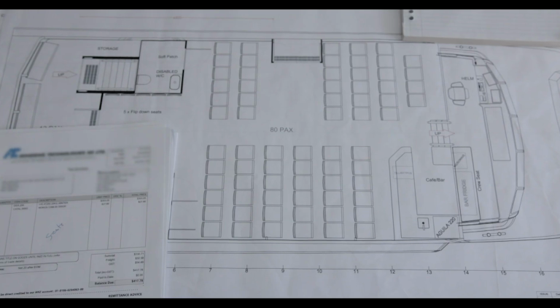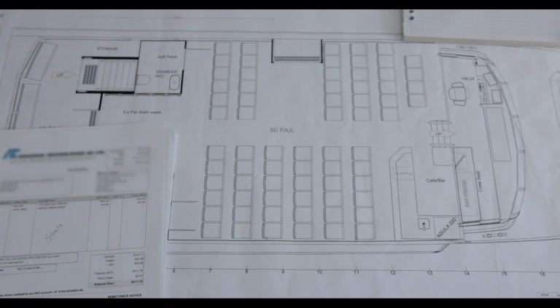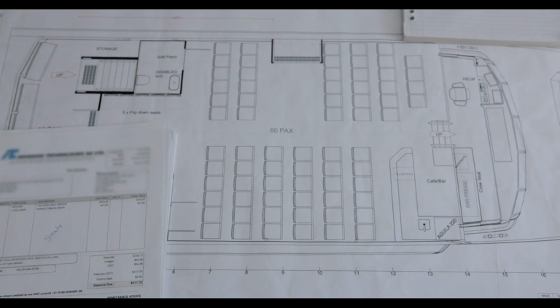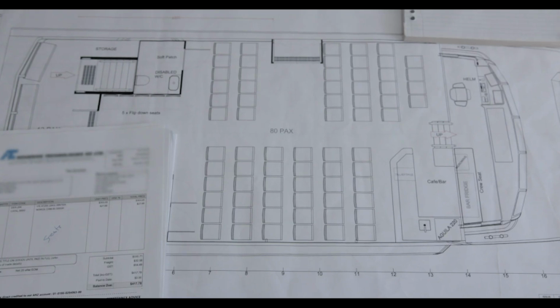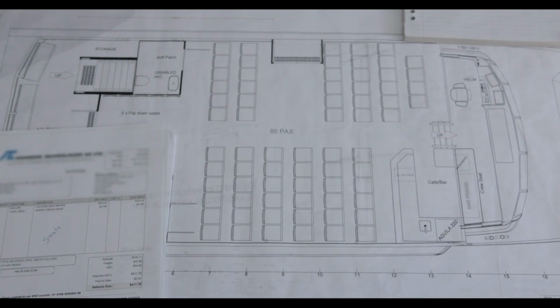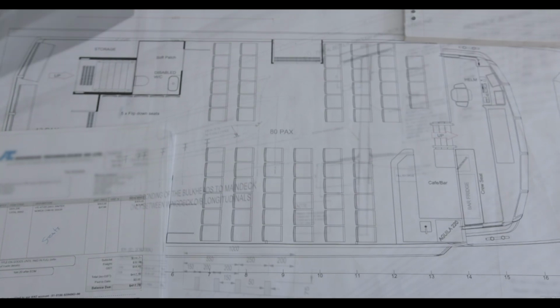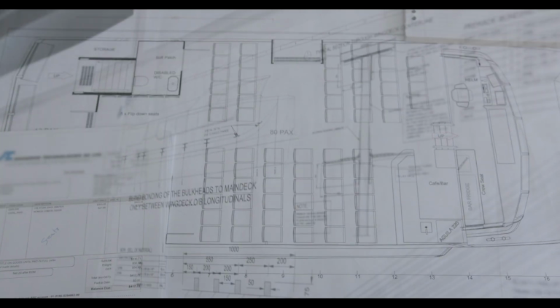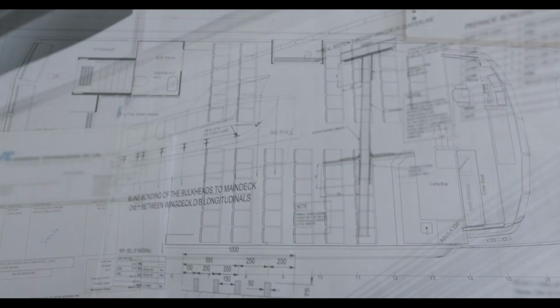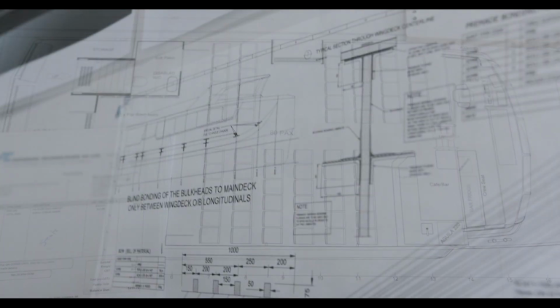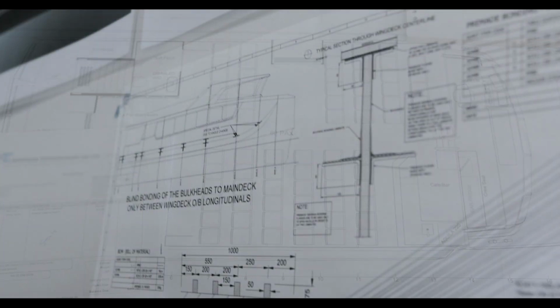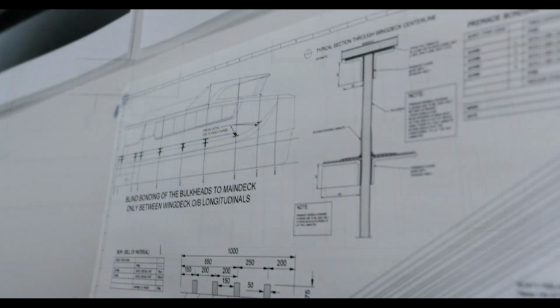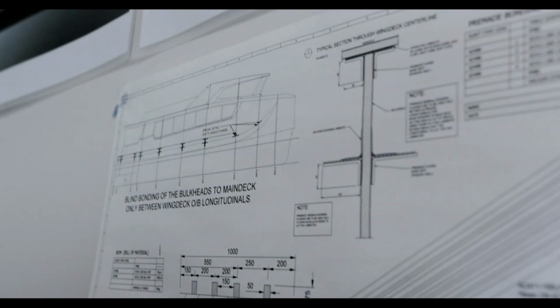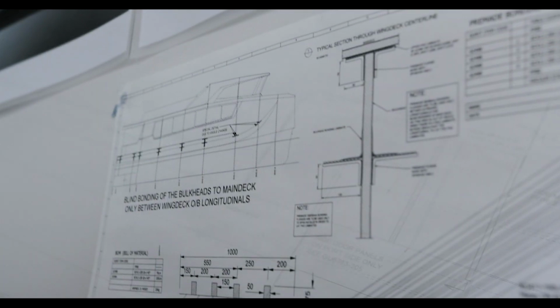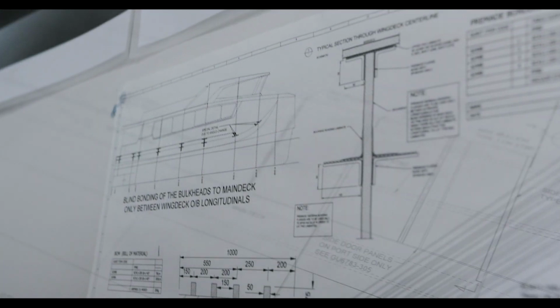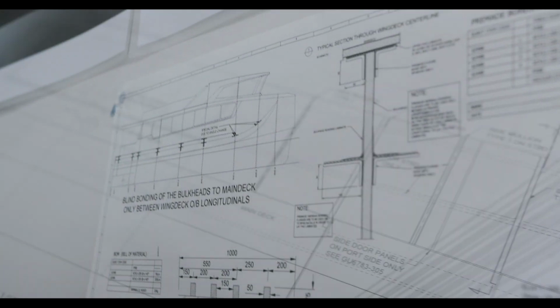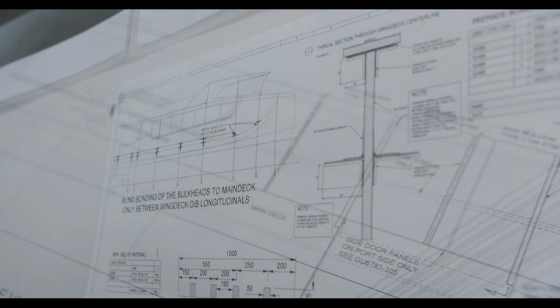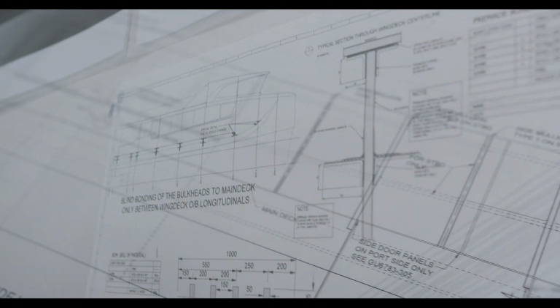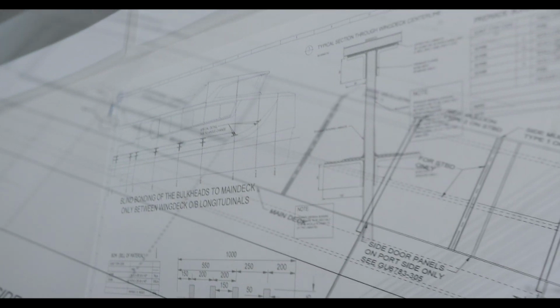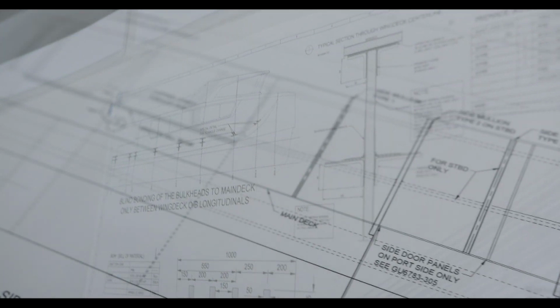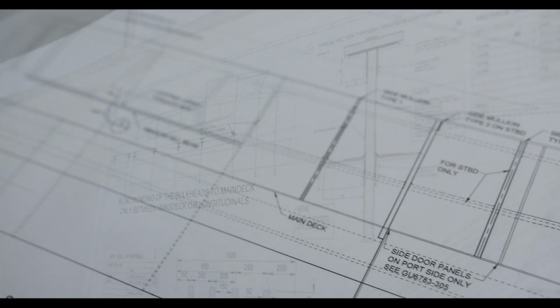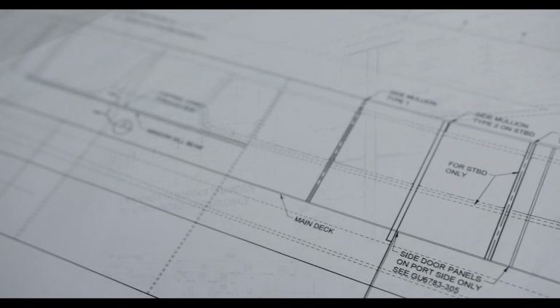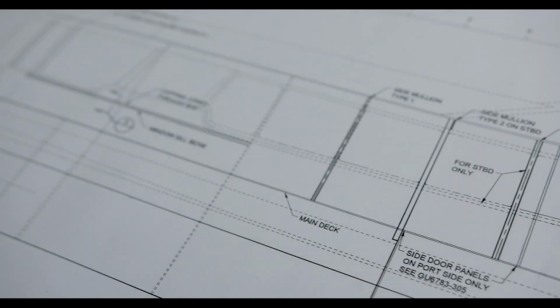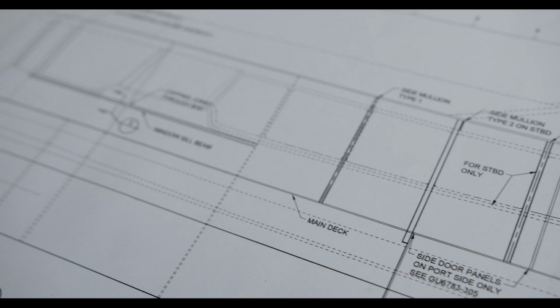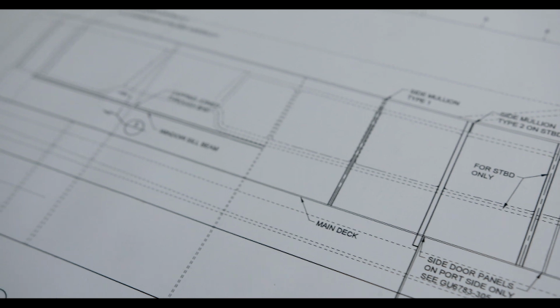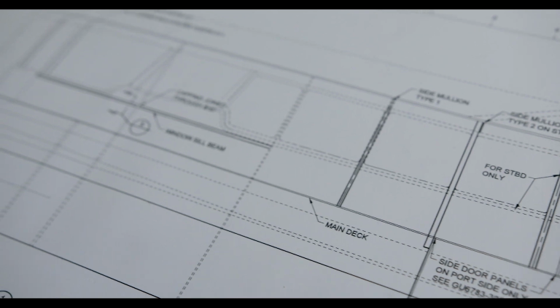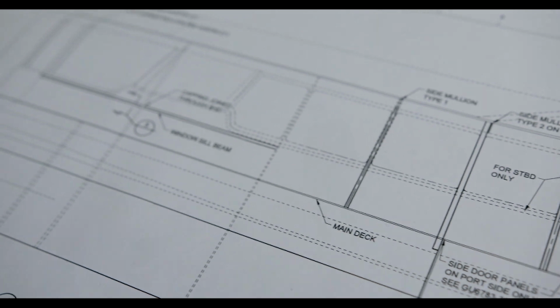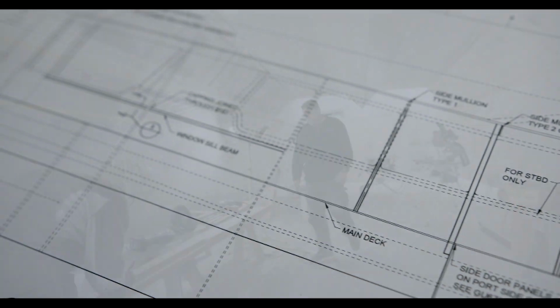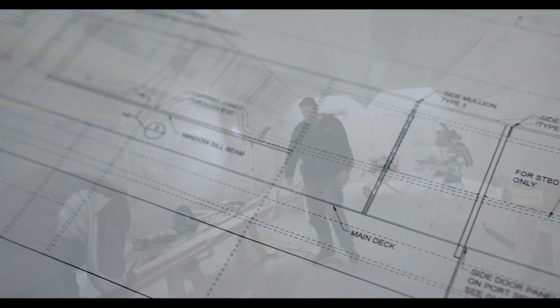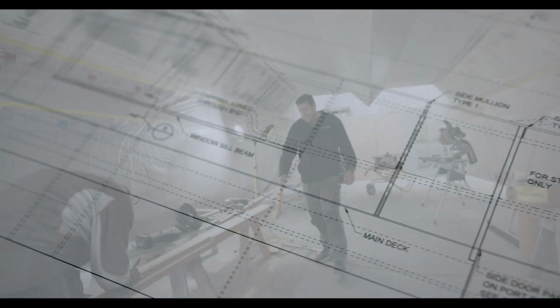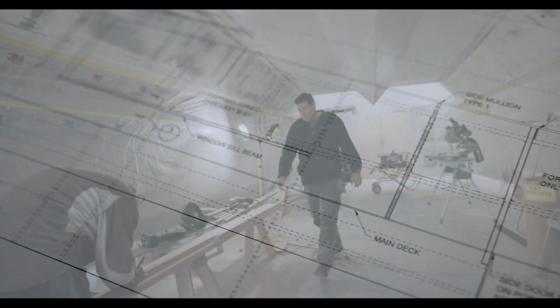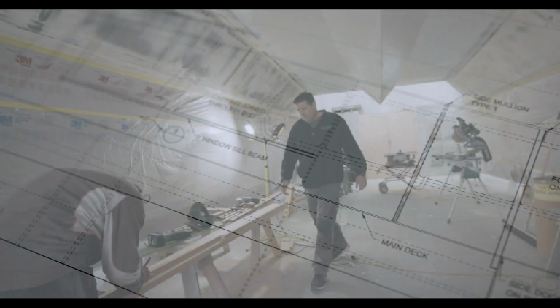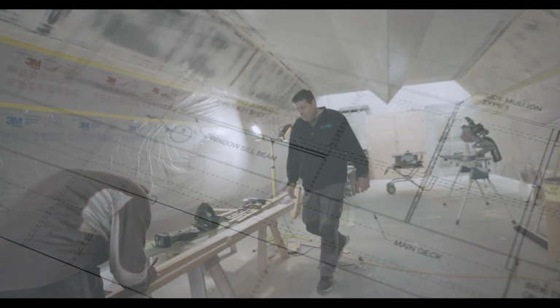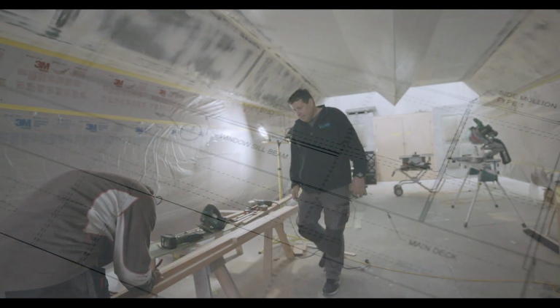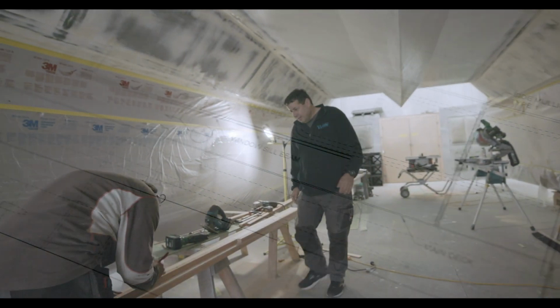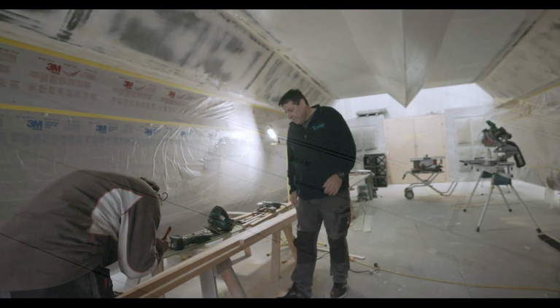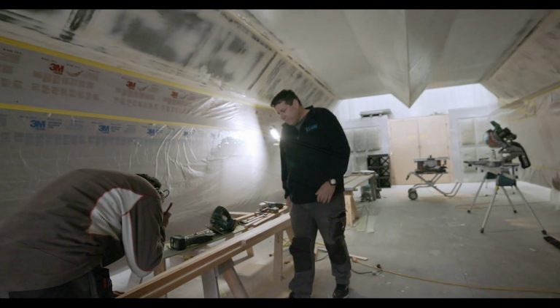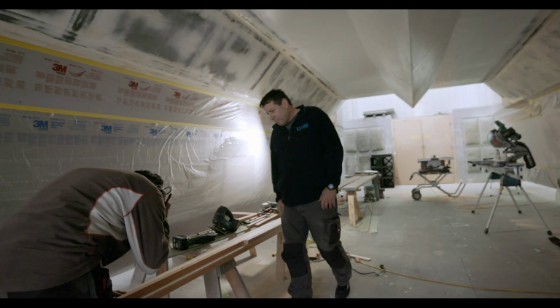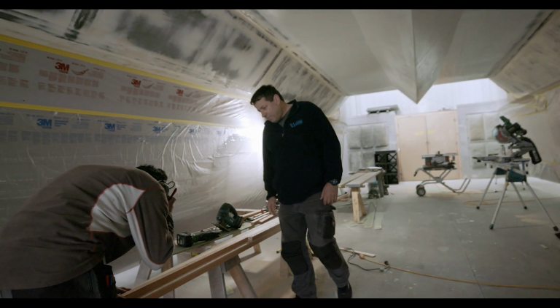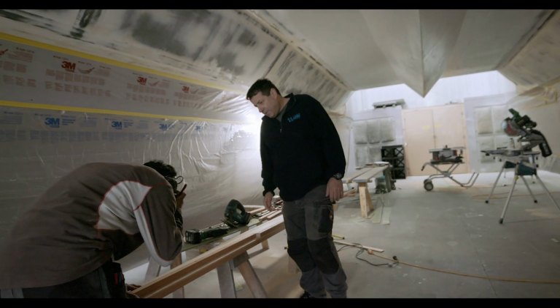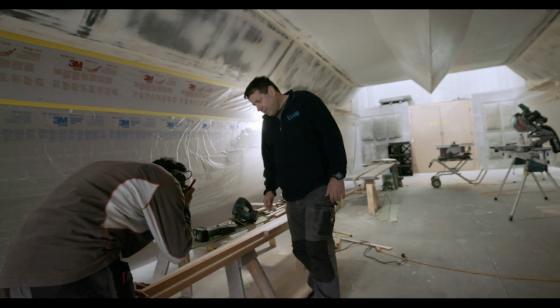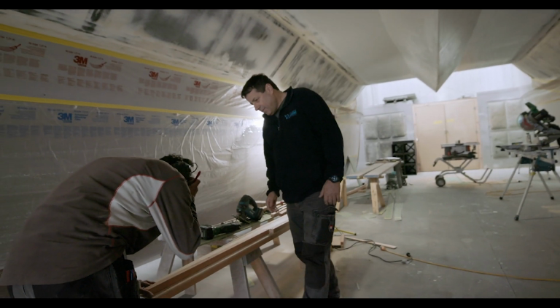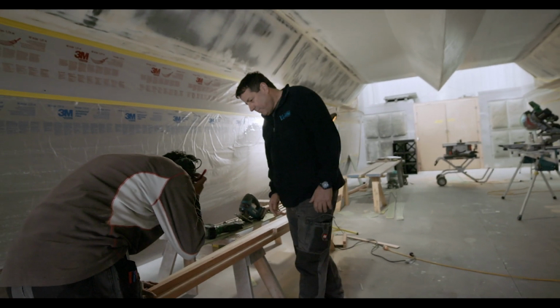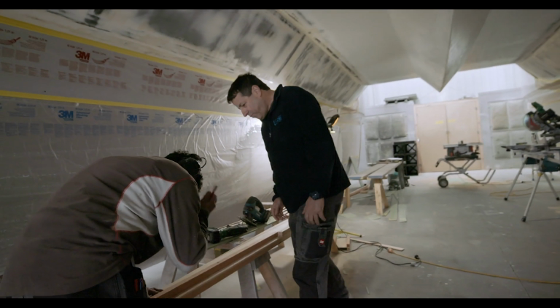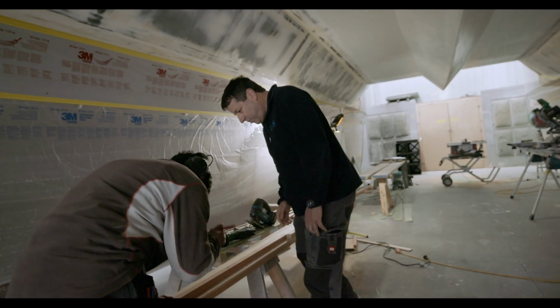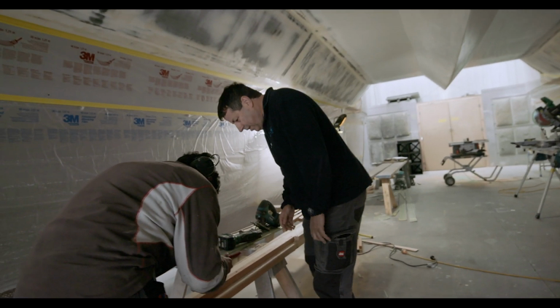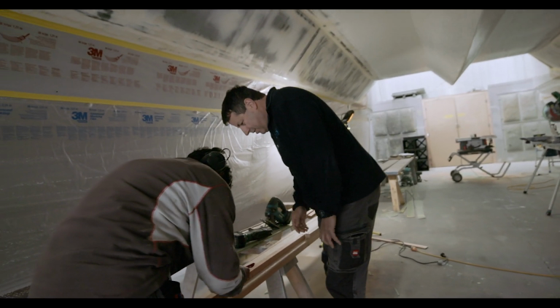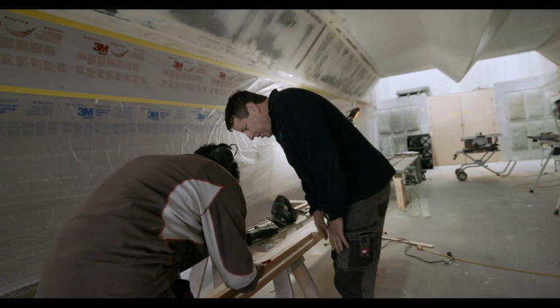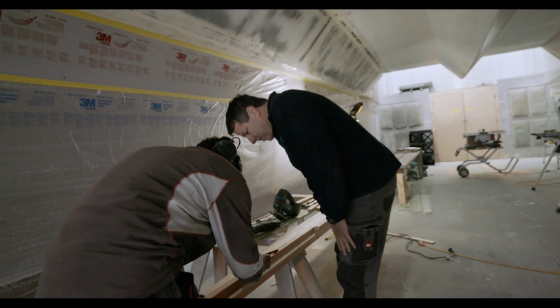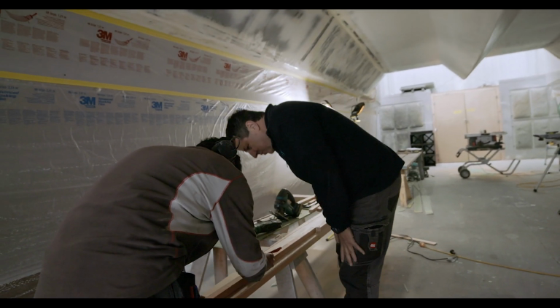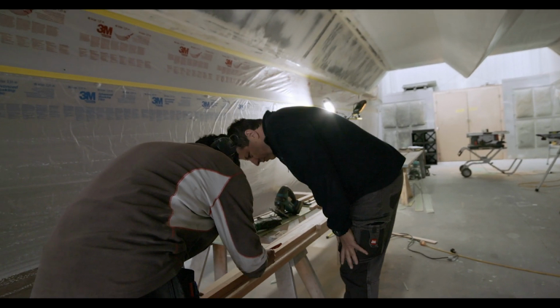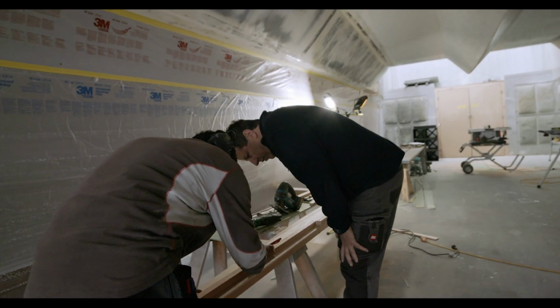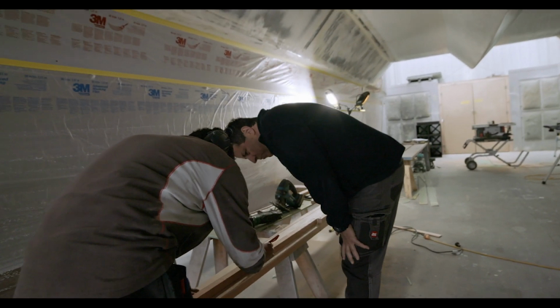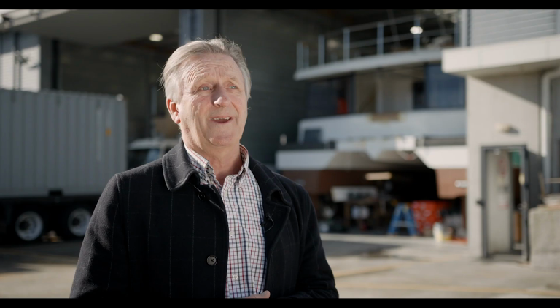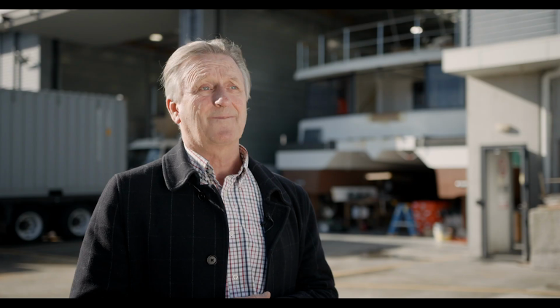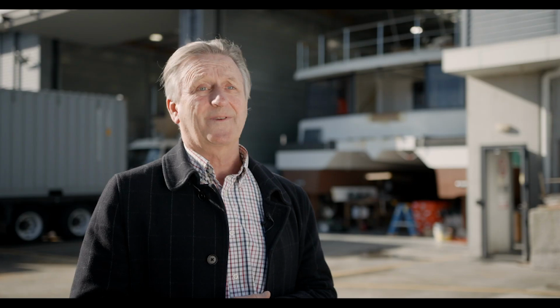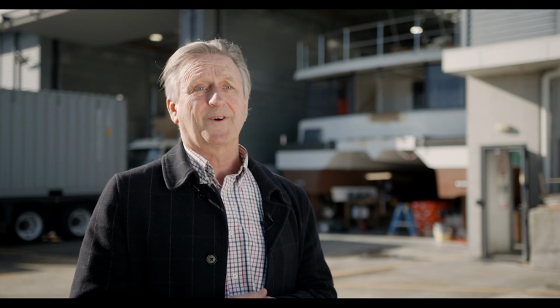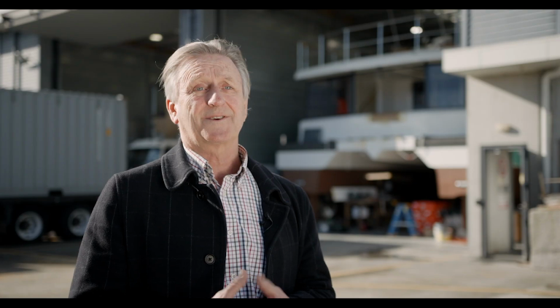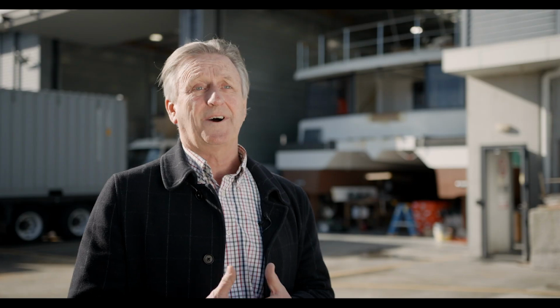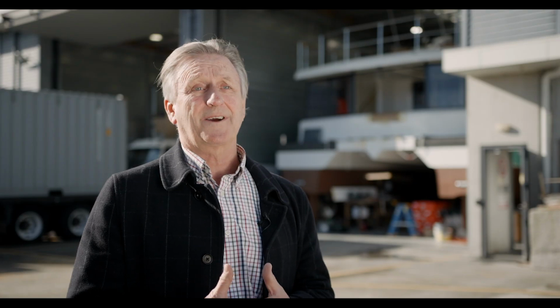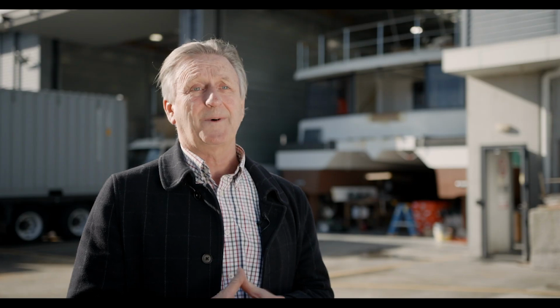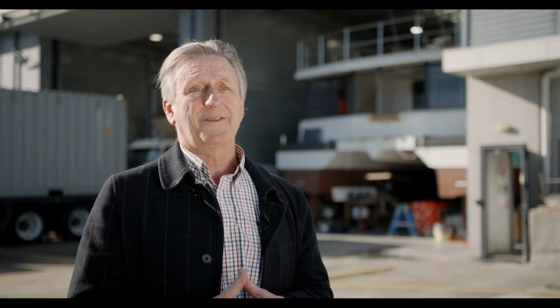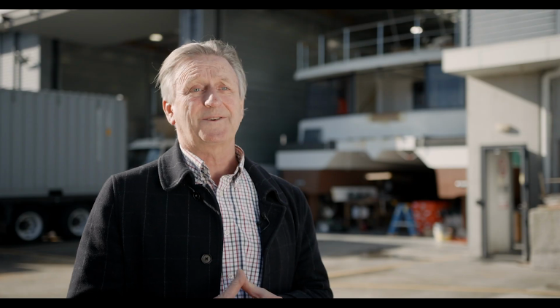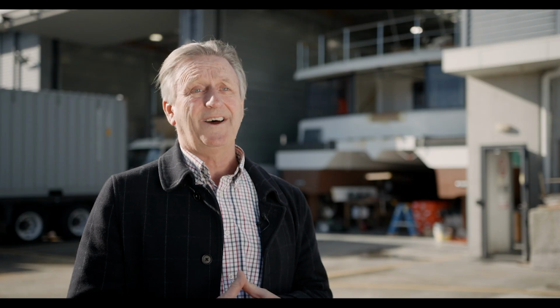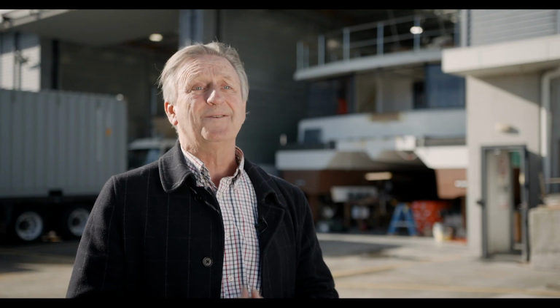It's just New Zealanders getting things done and looking to the future. We've set up Wellington Electric Boat Building and we've got a tiger by the tail.